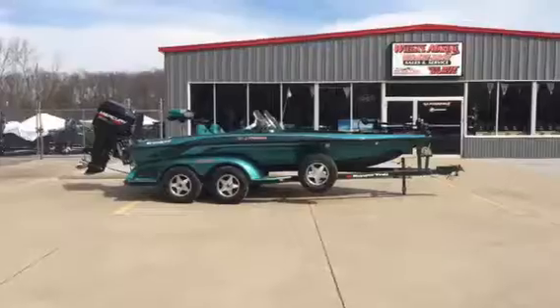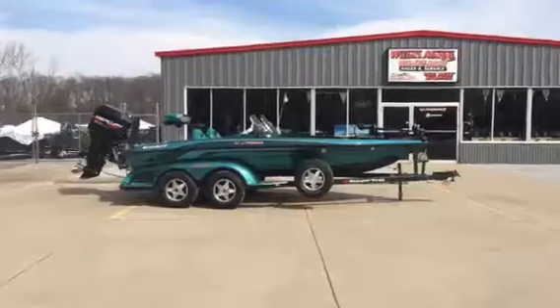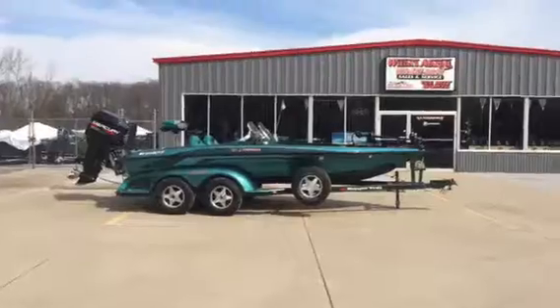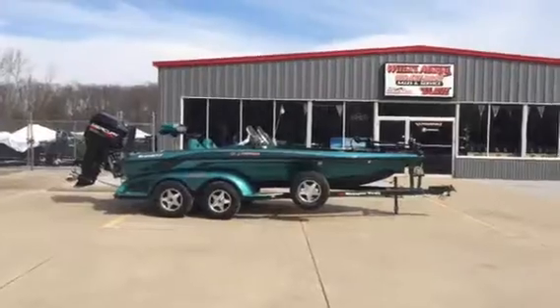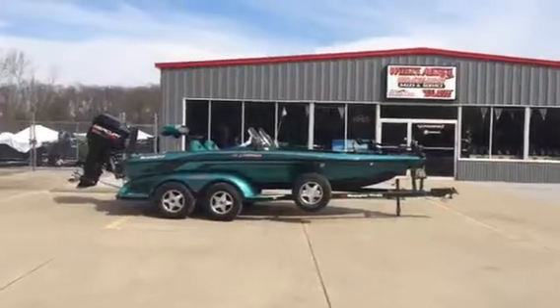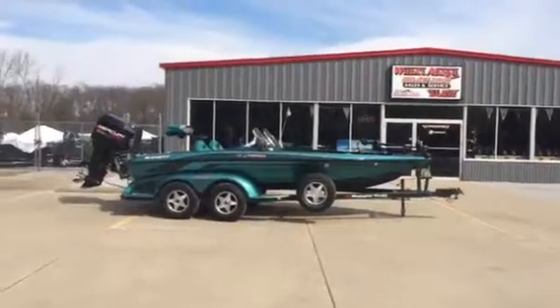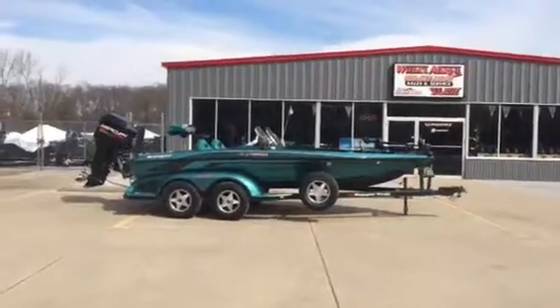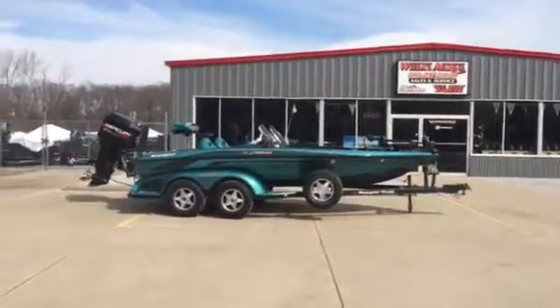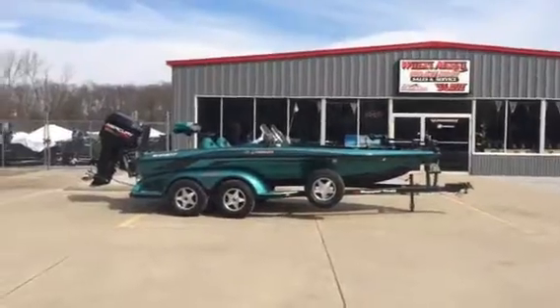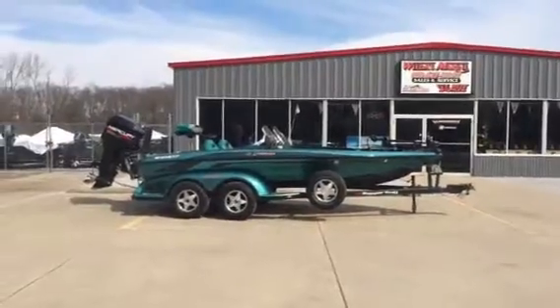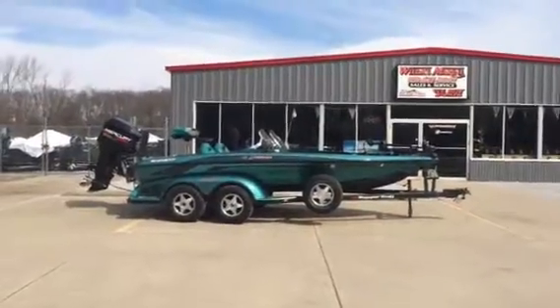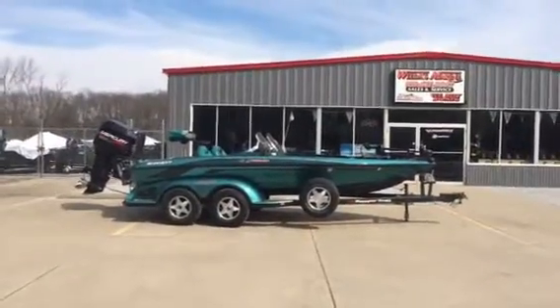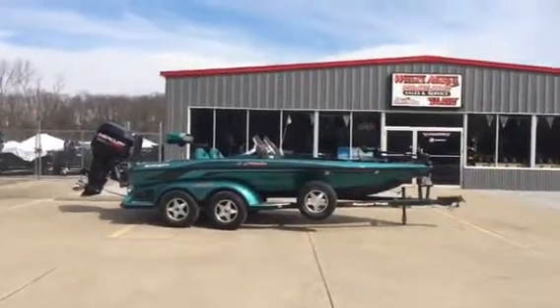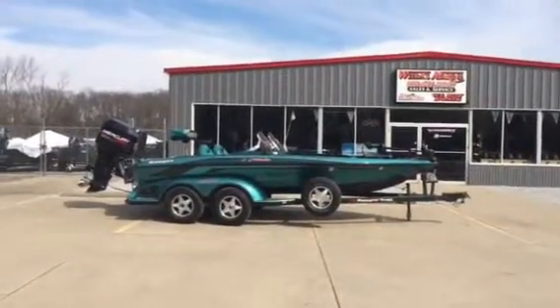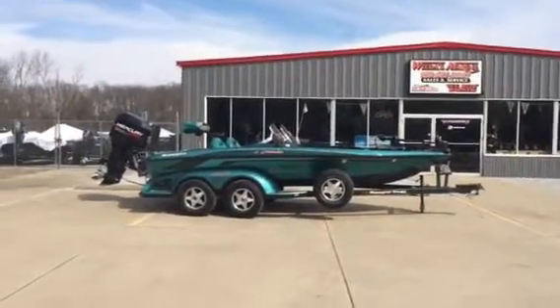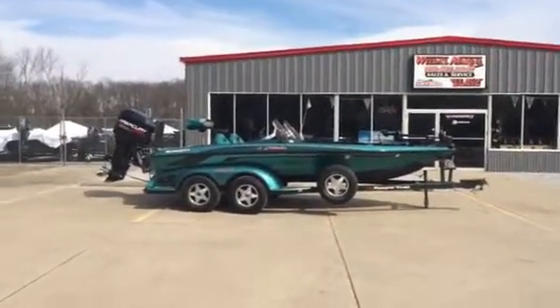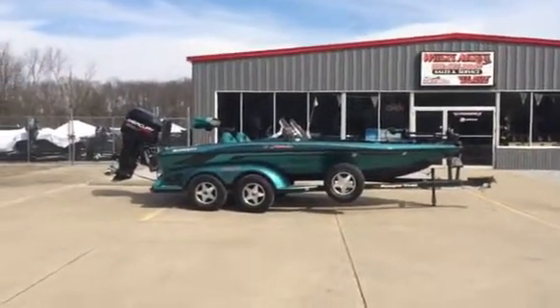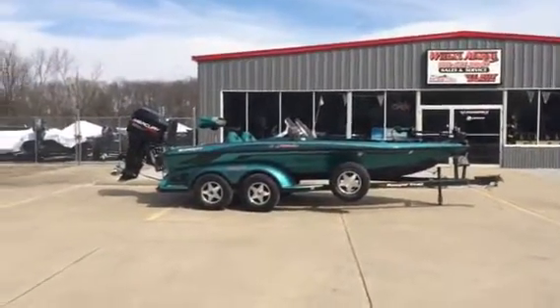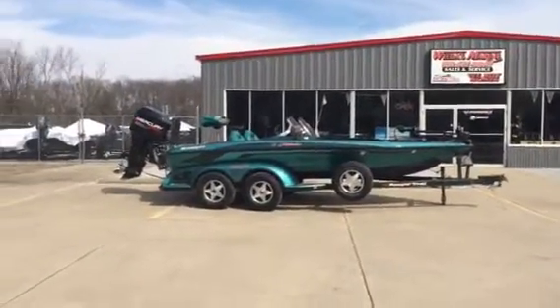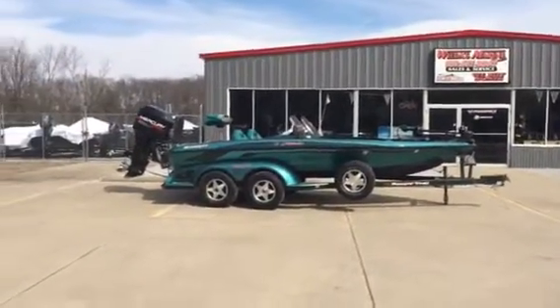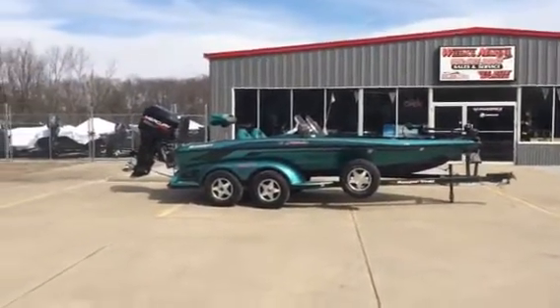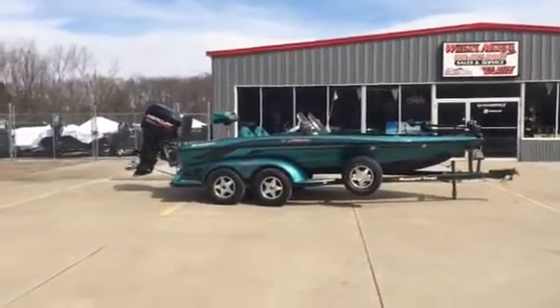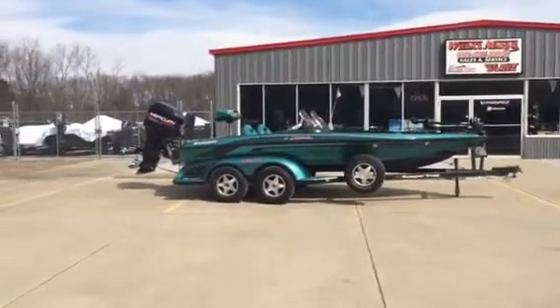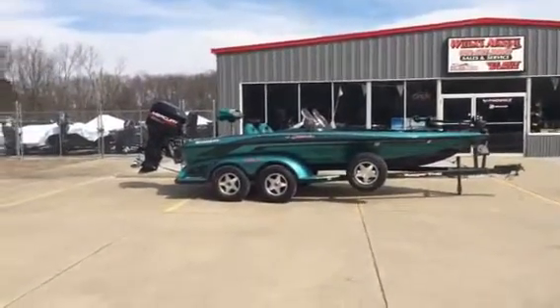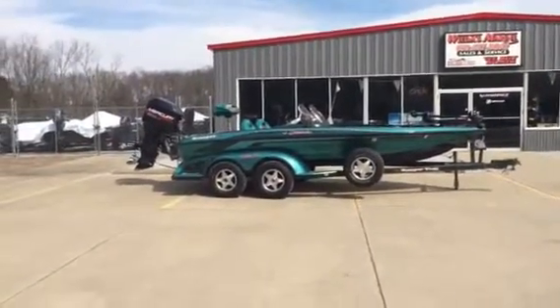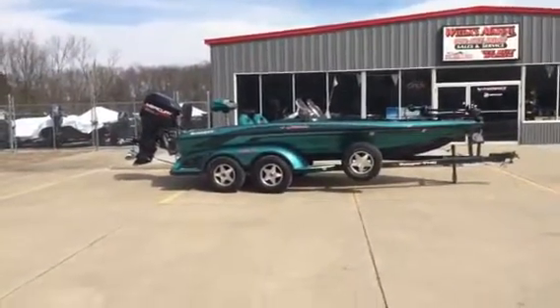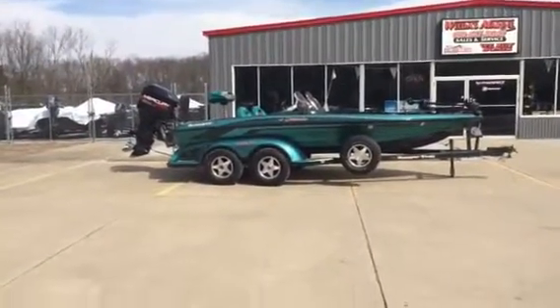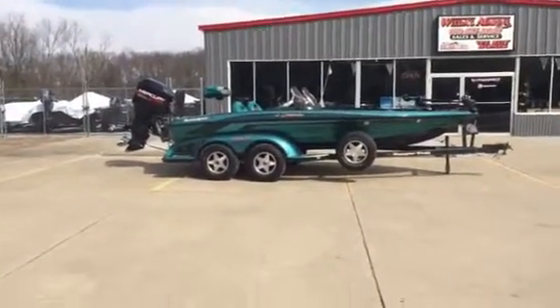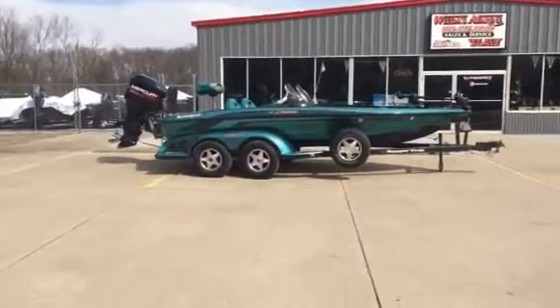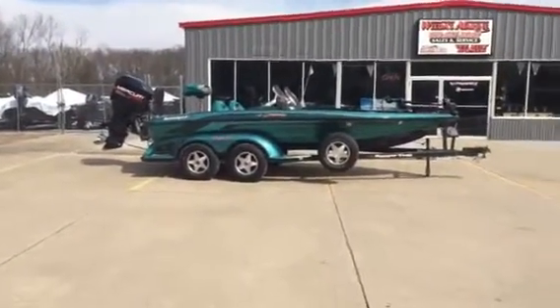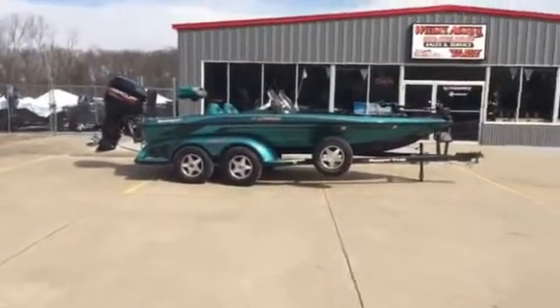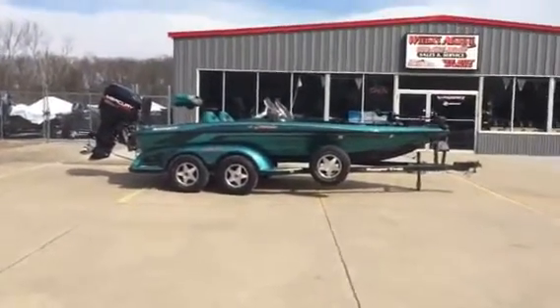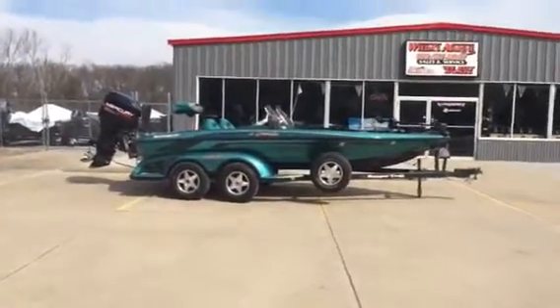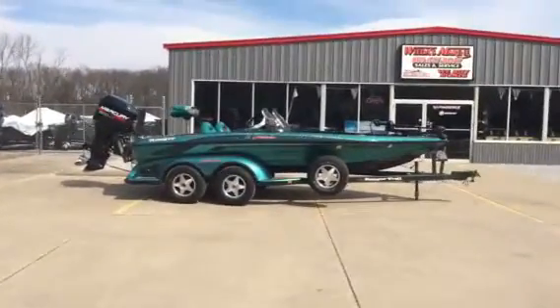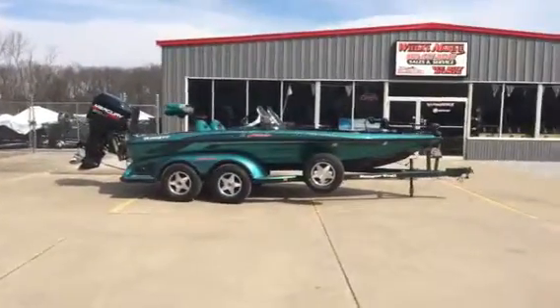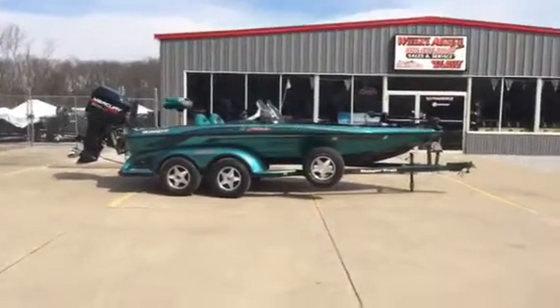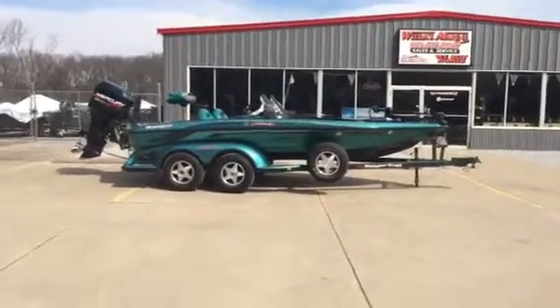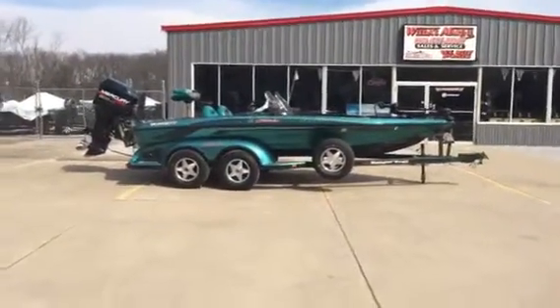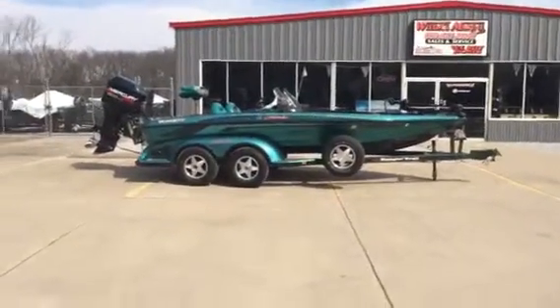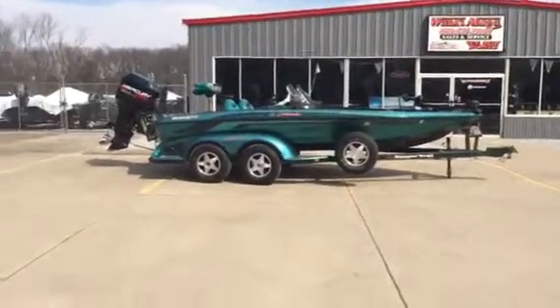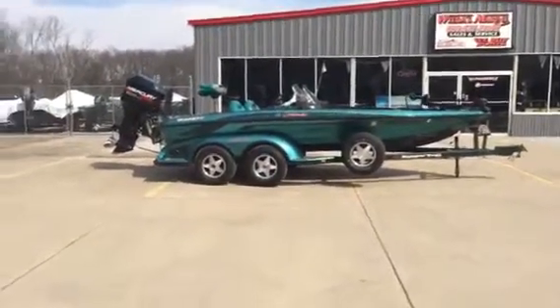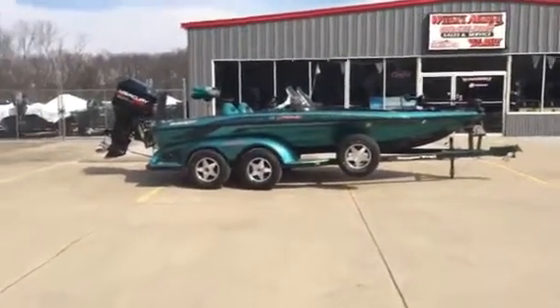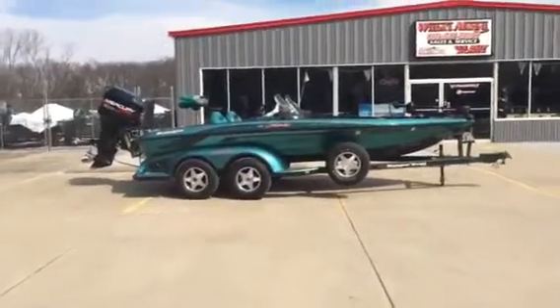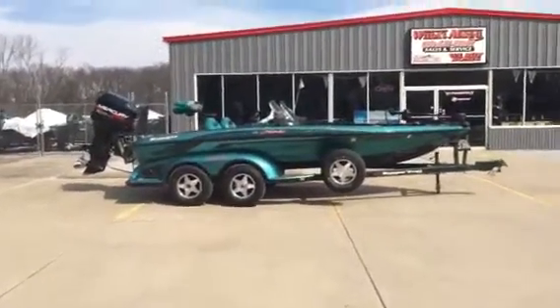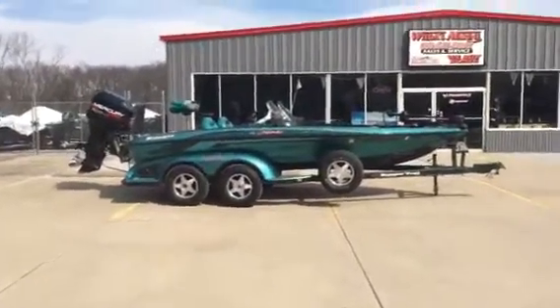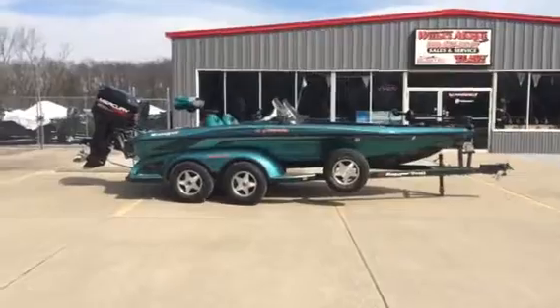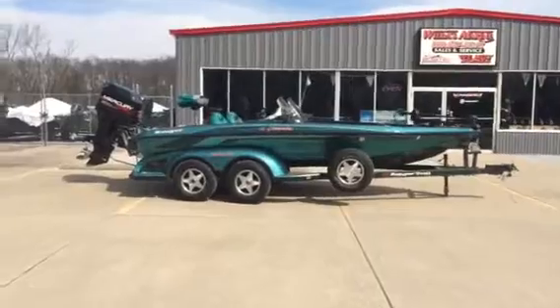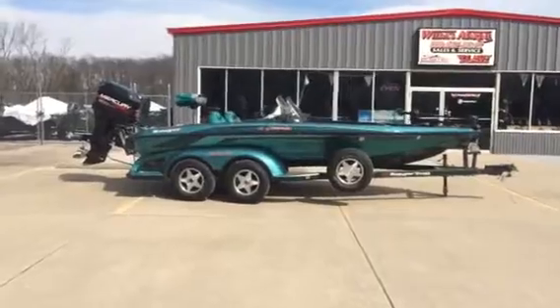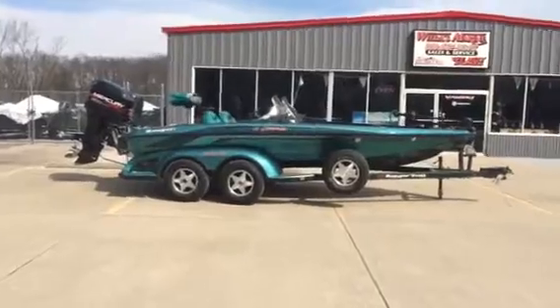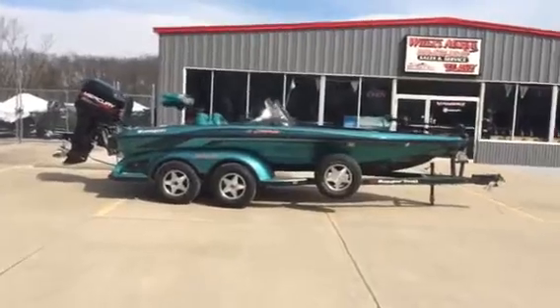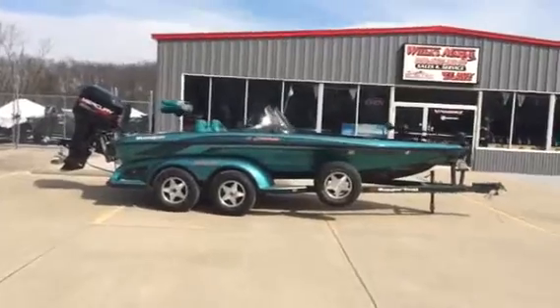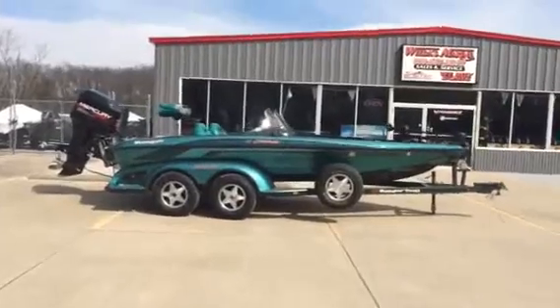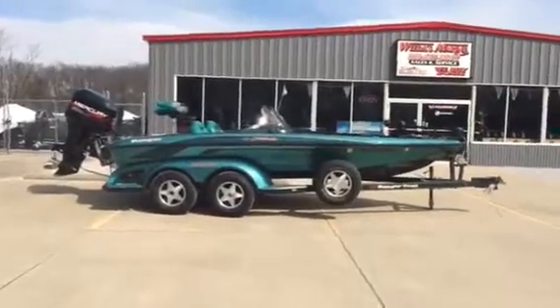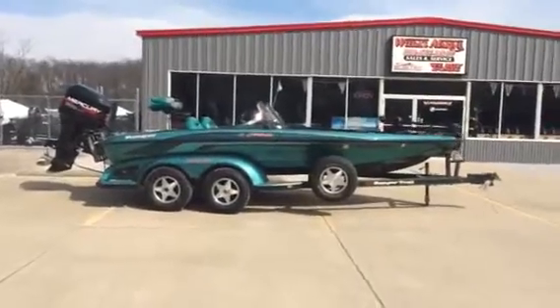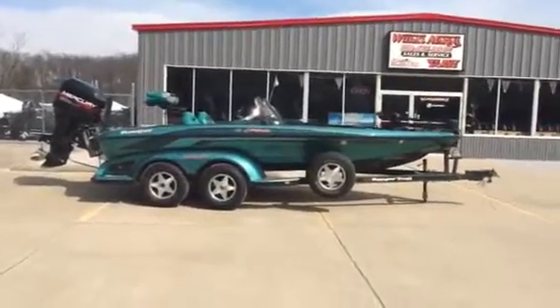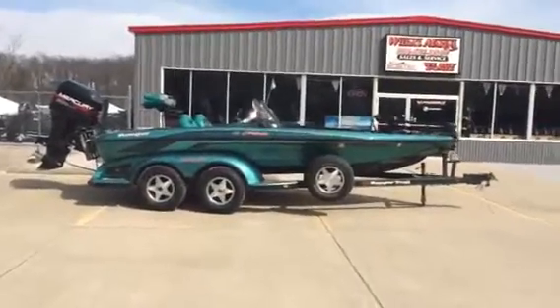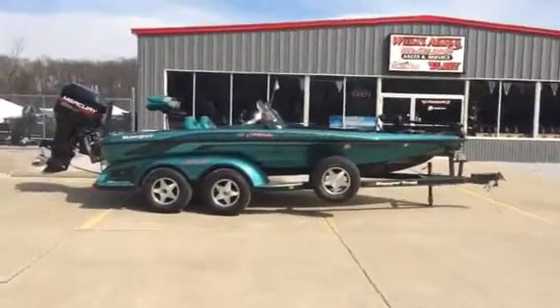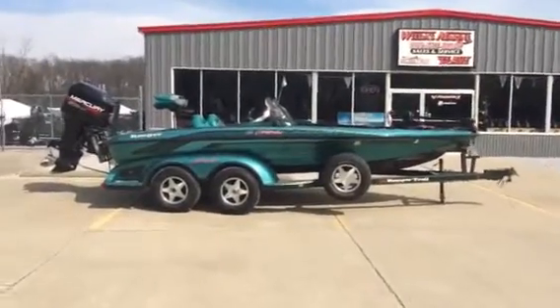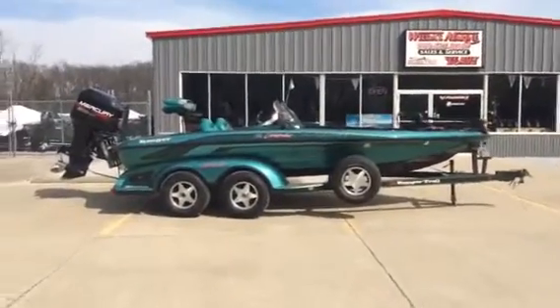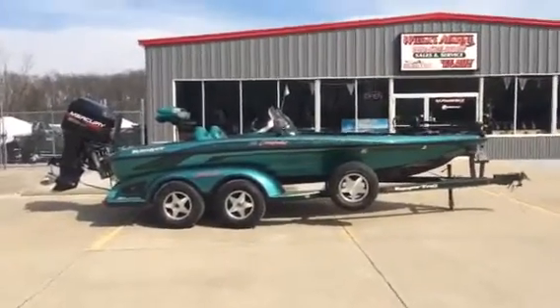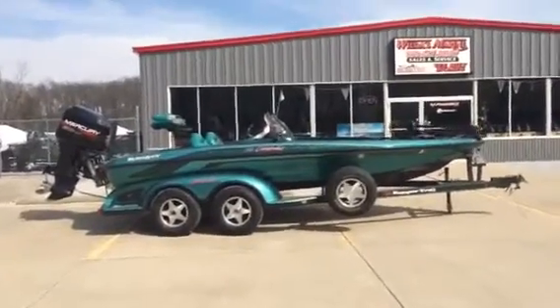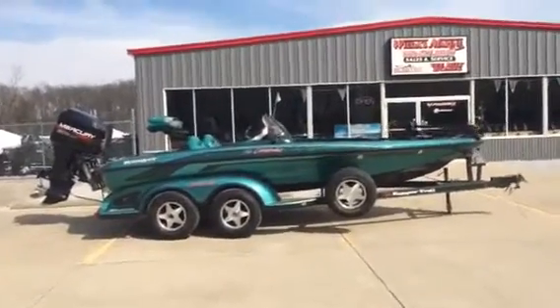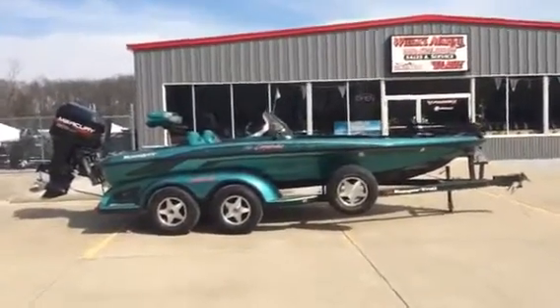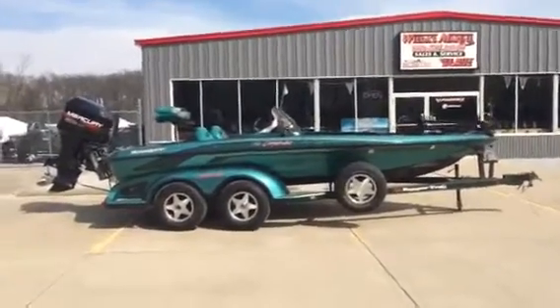Hello folks, WIDA's Marine. Today we're looking at a real nice 1997 Ranger 518.